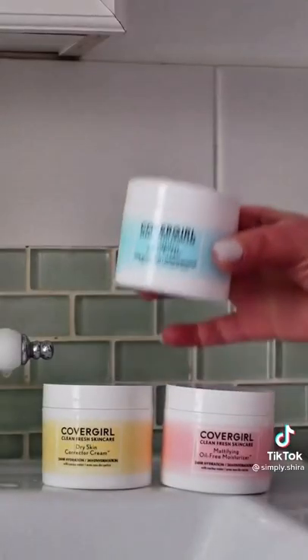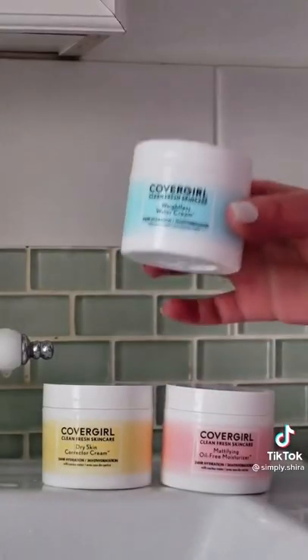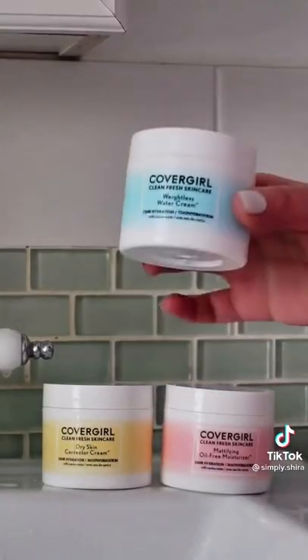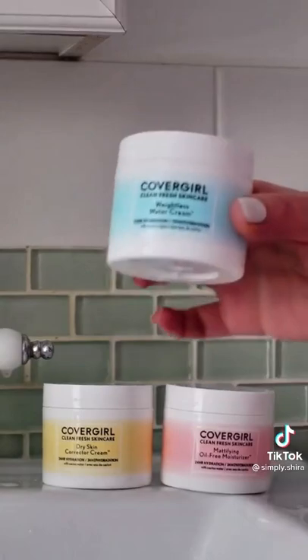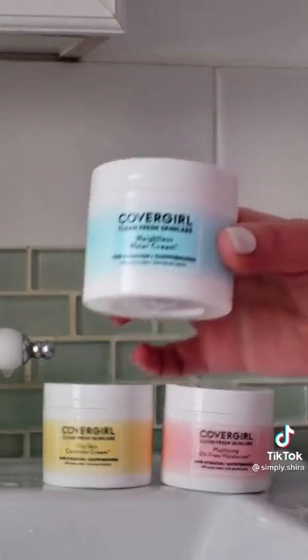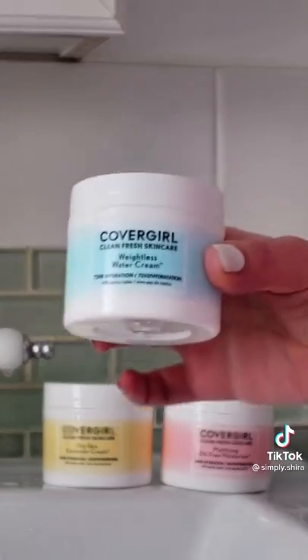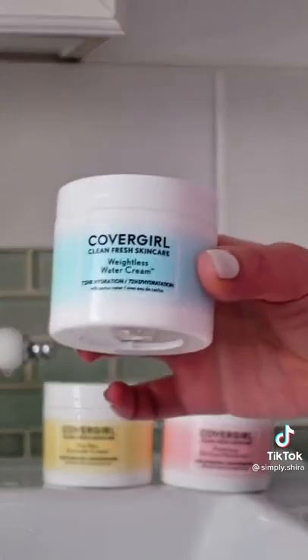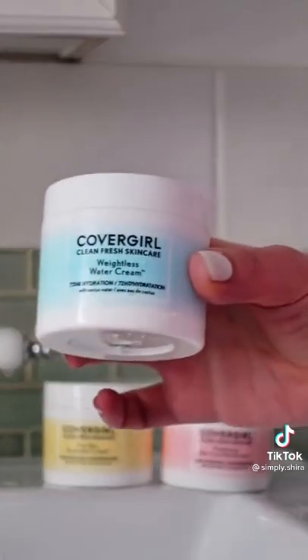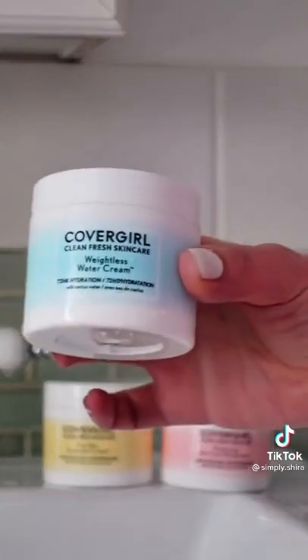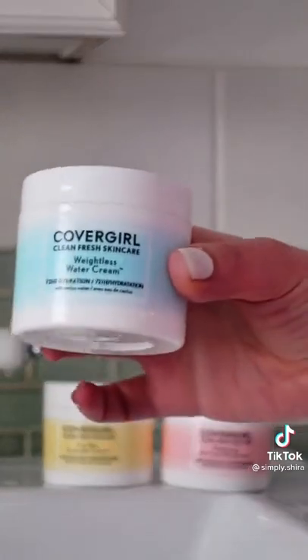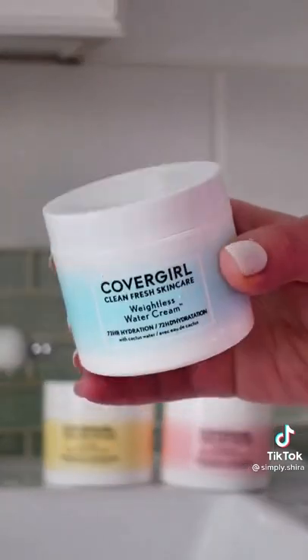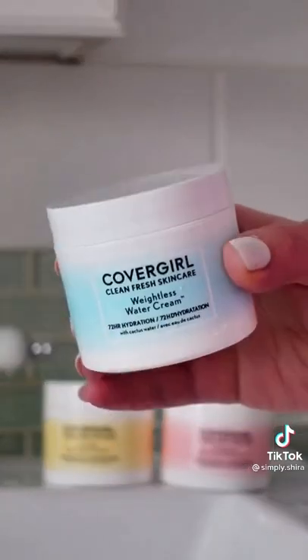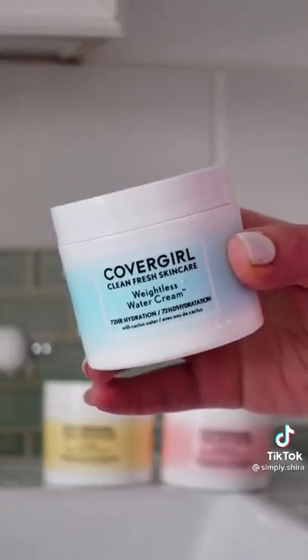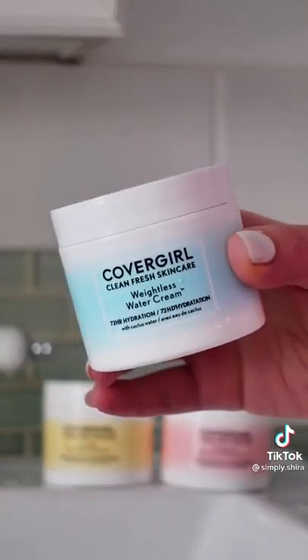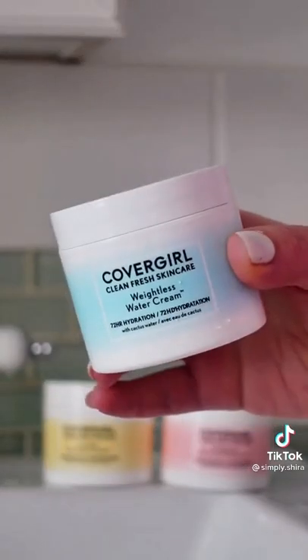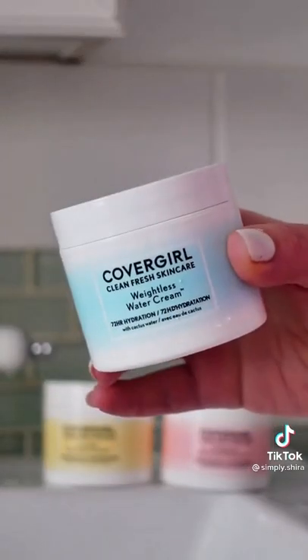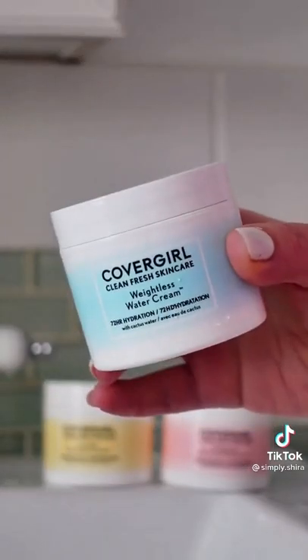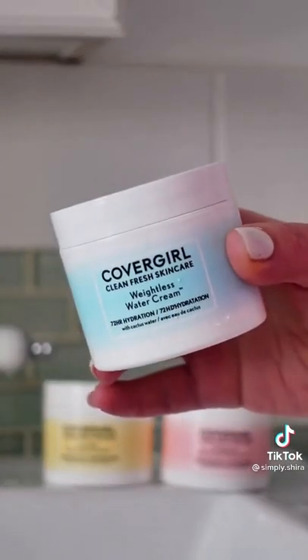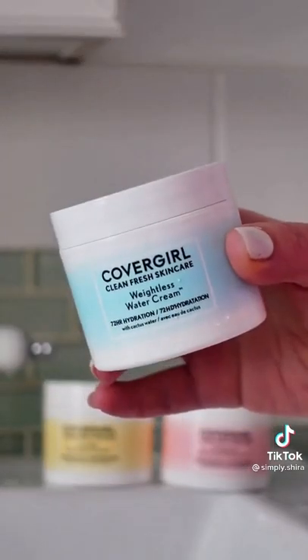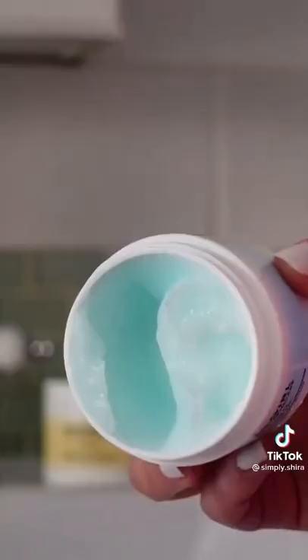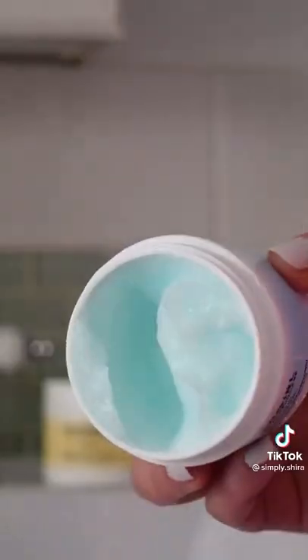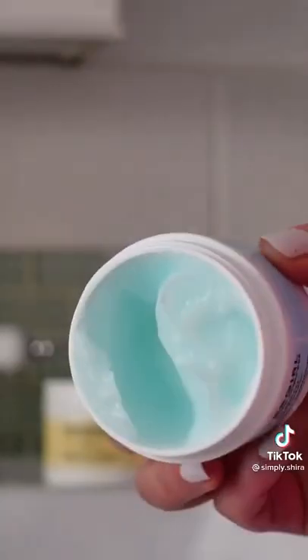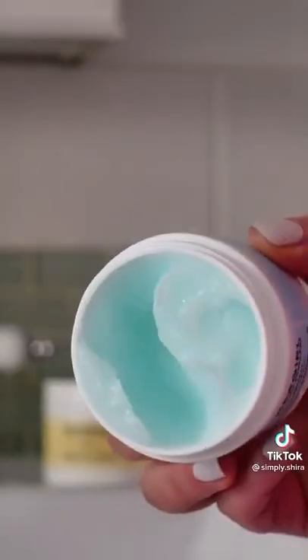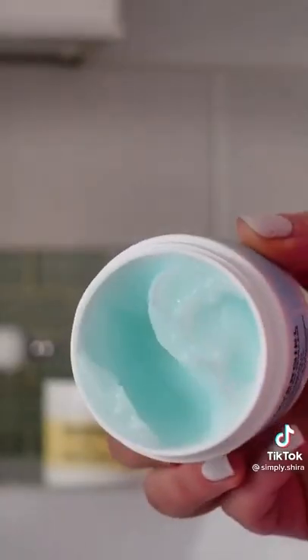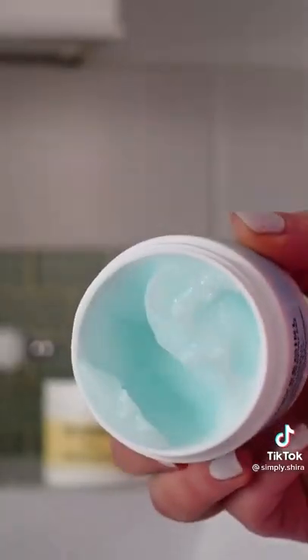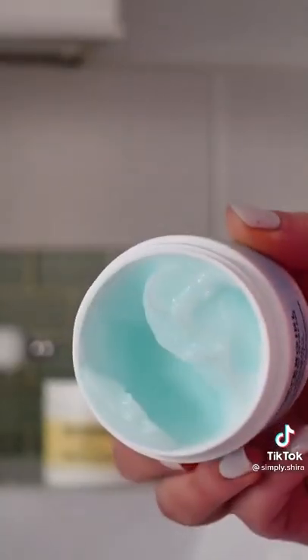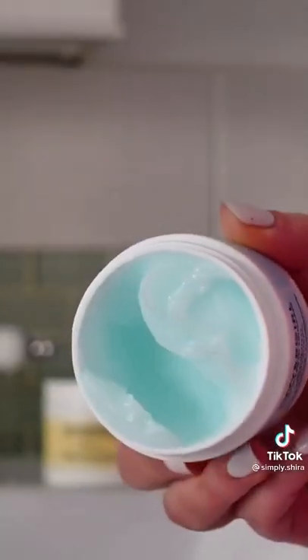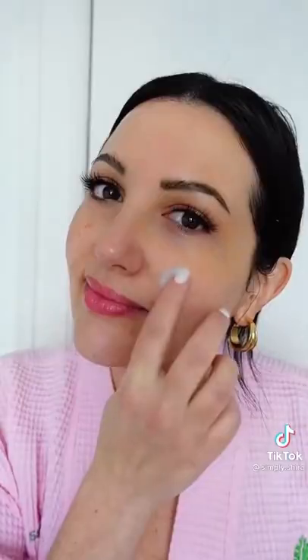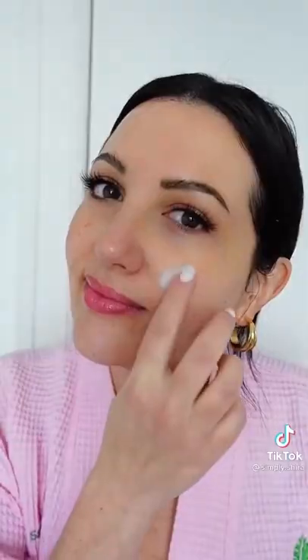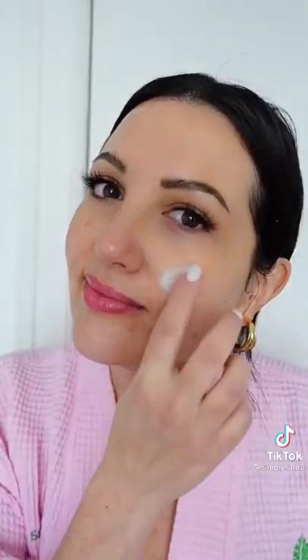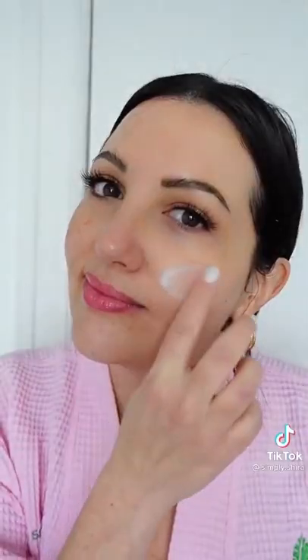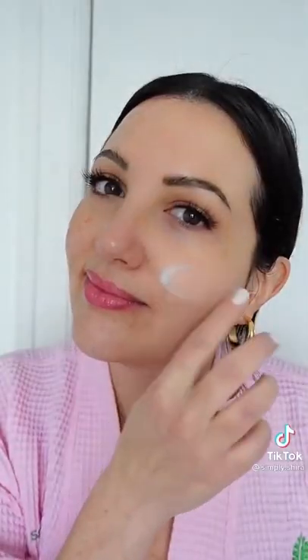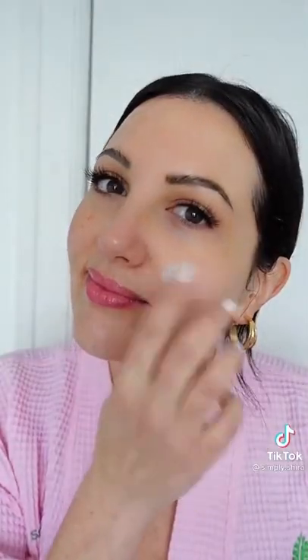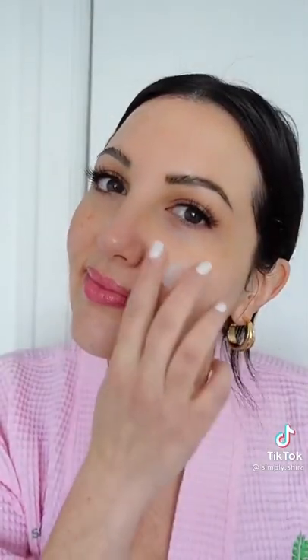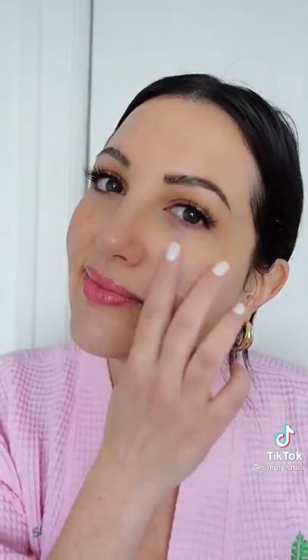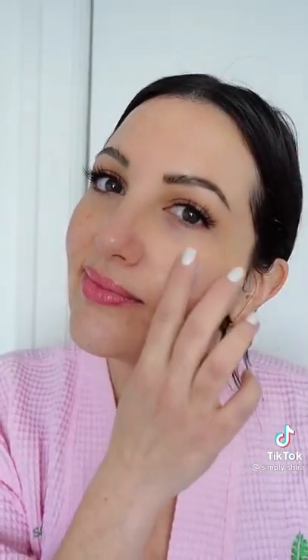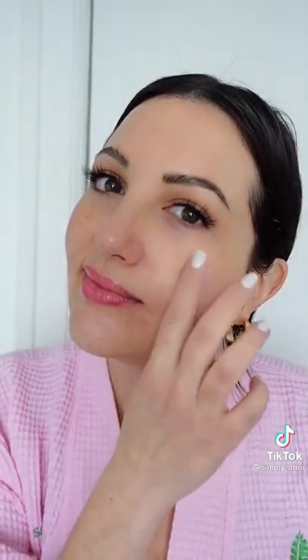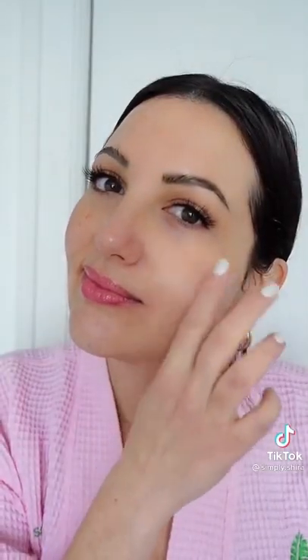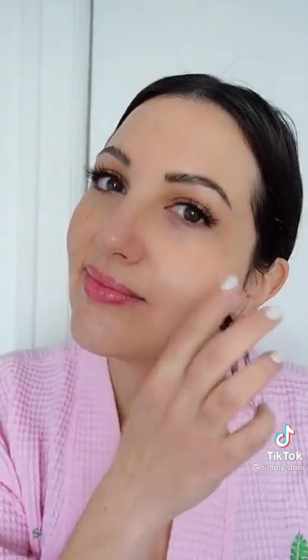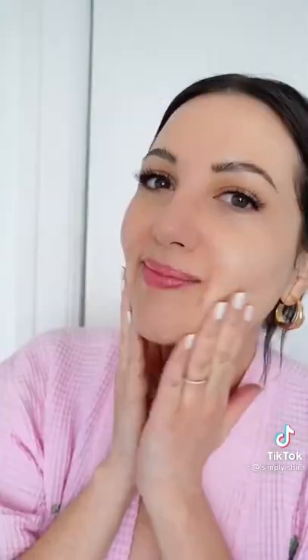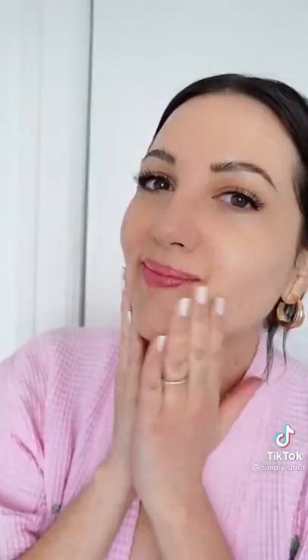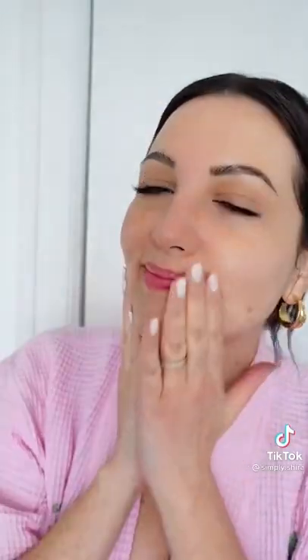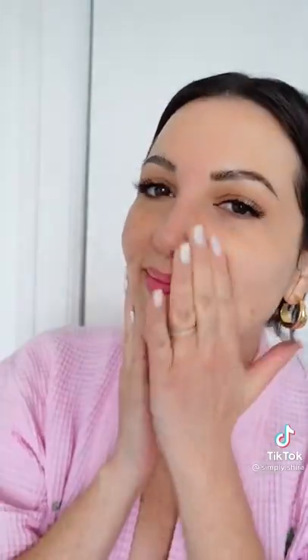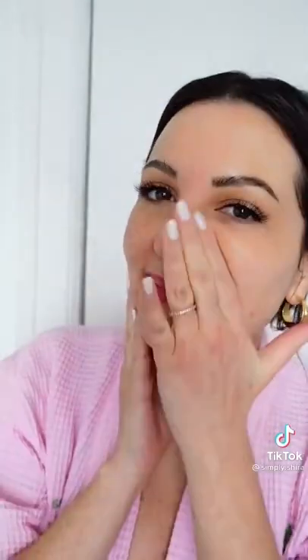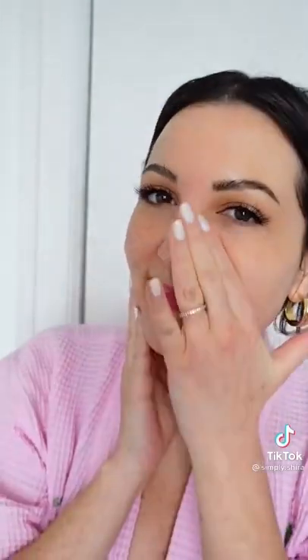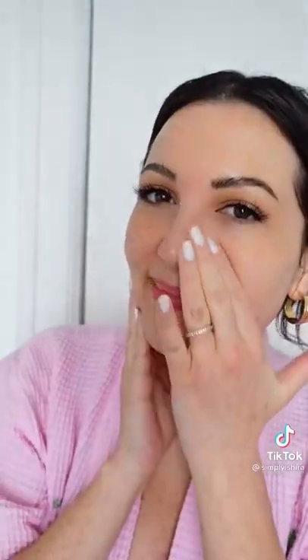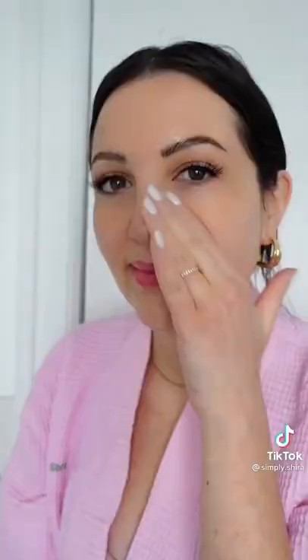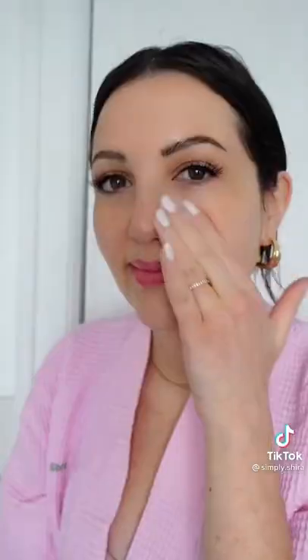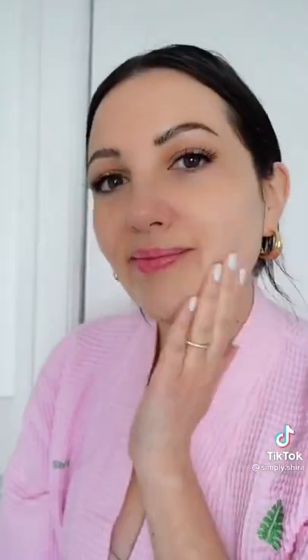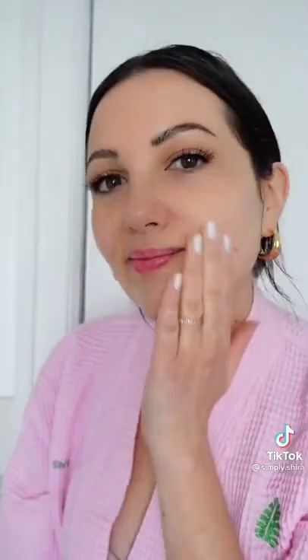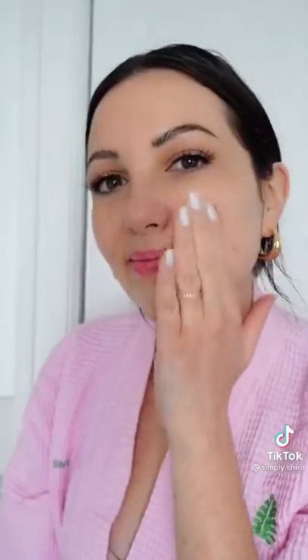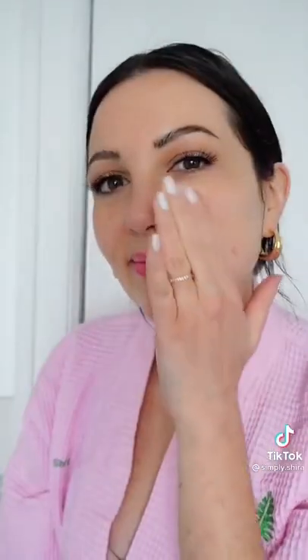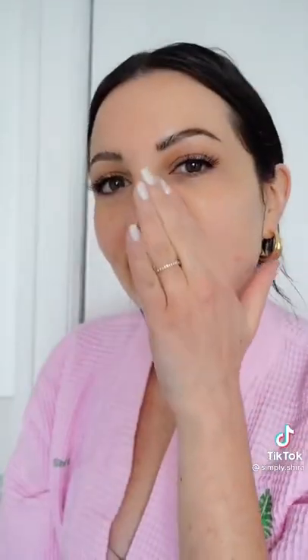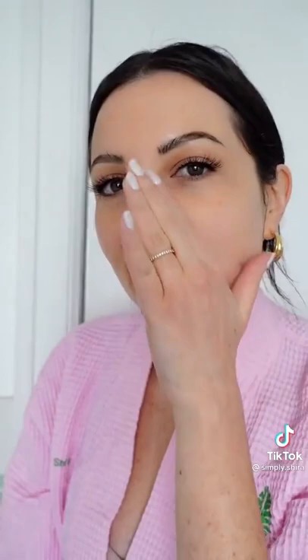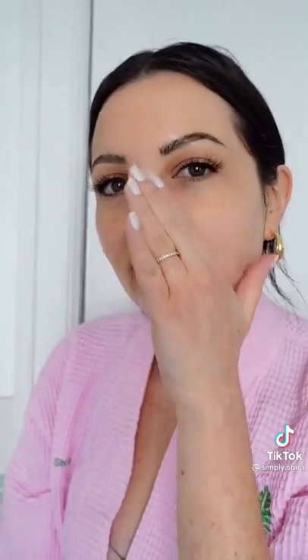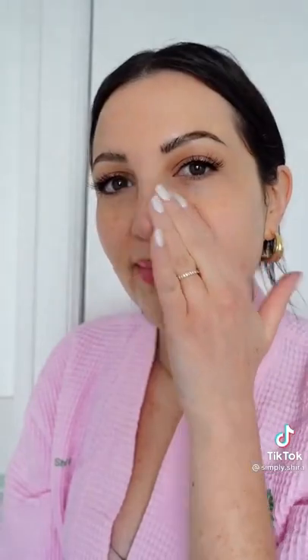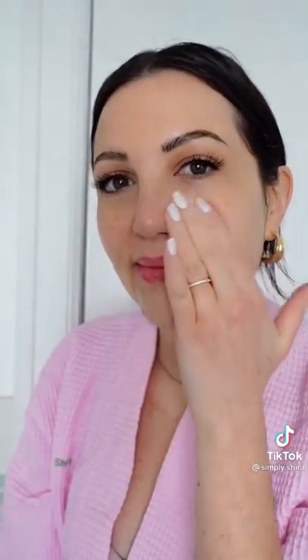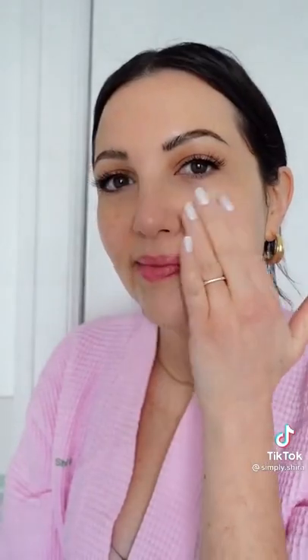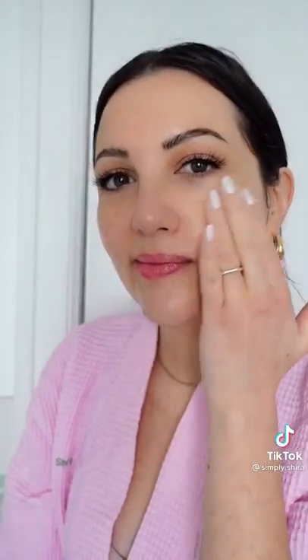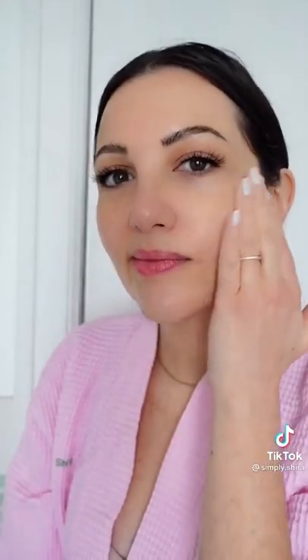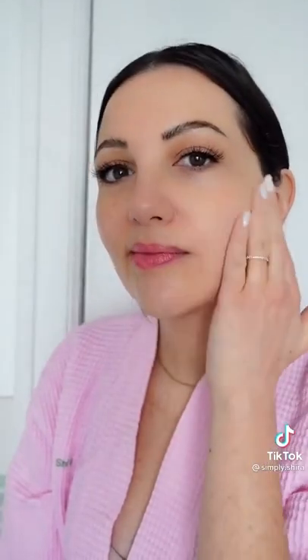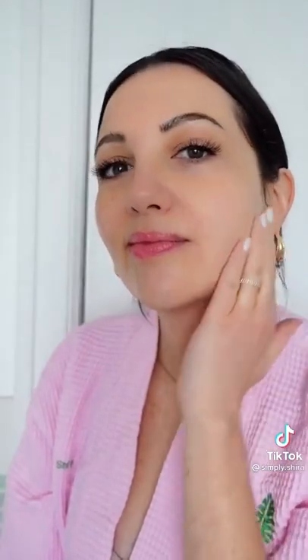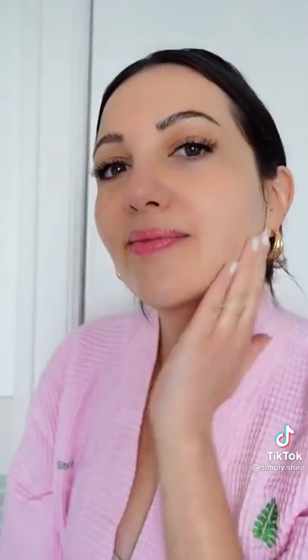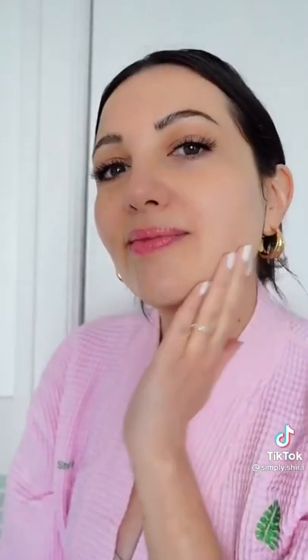Next up, the weightless water cream moisturizer. Look at this texture — melts right into the skin.